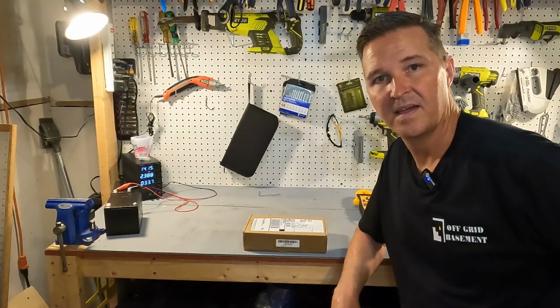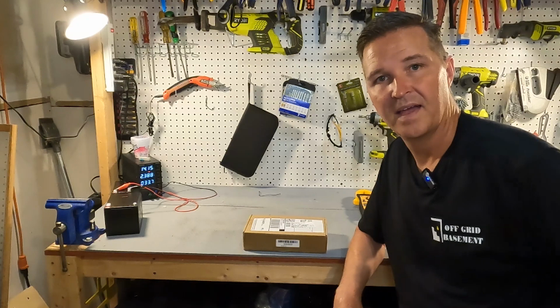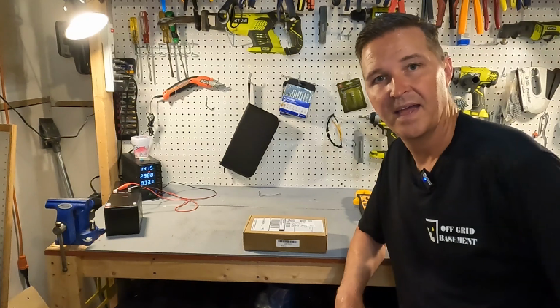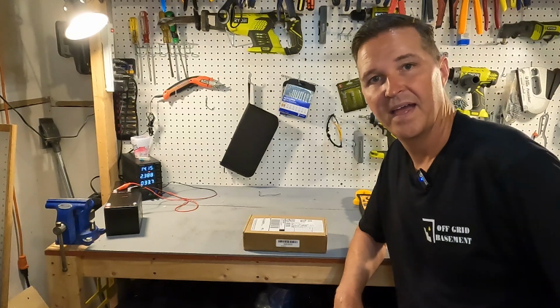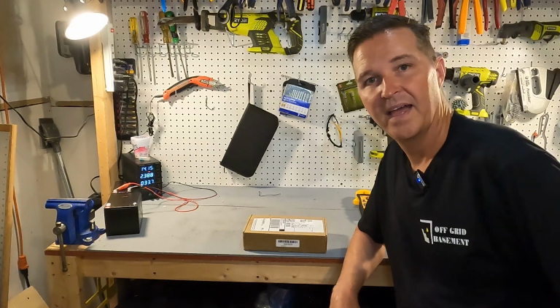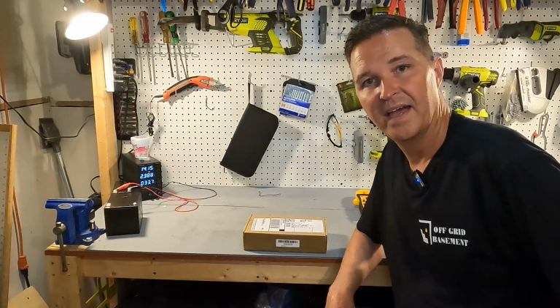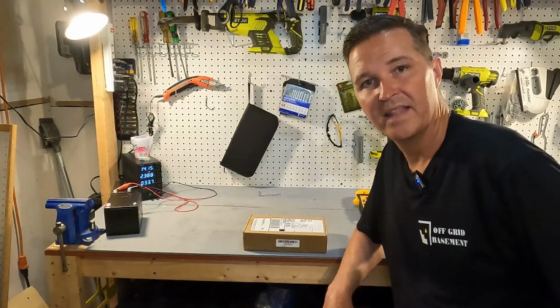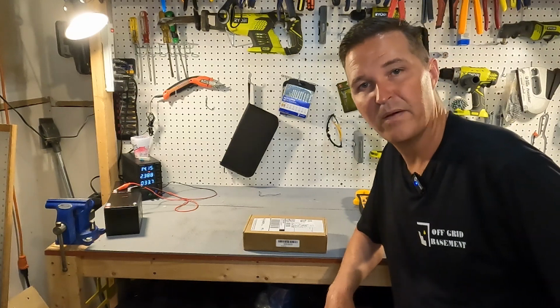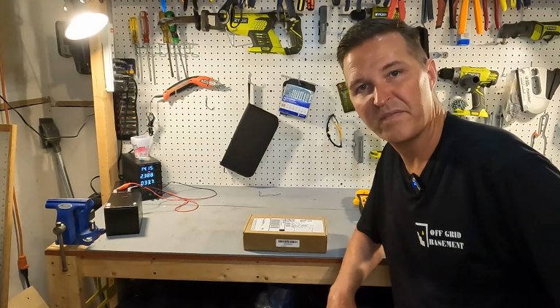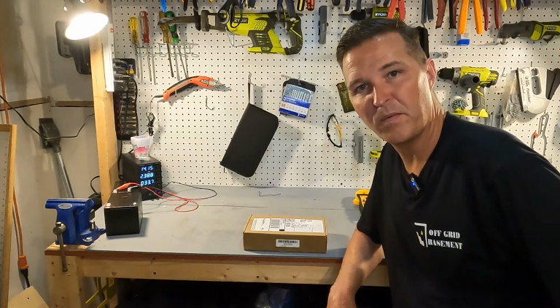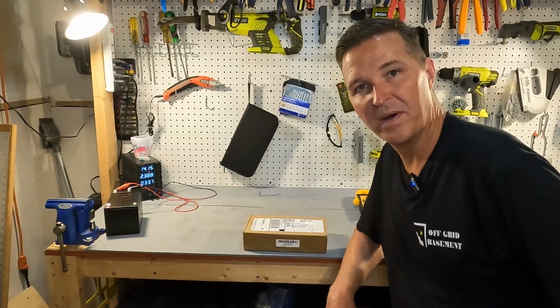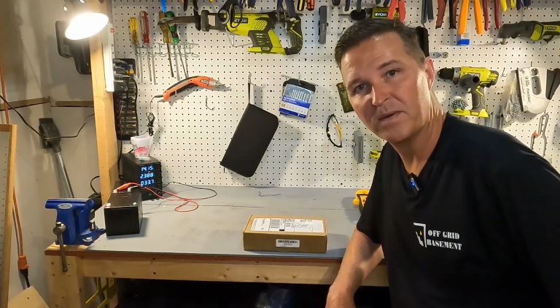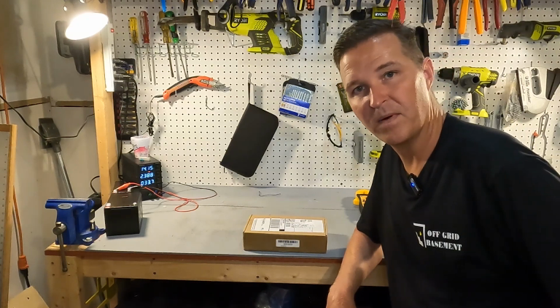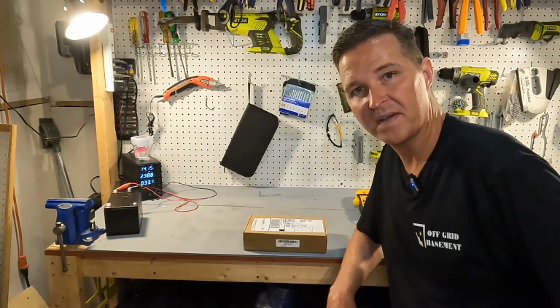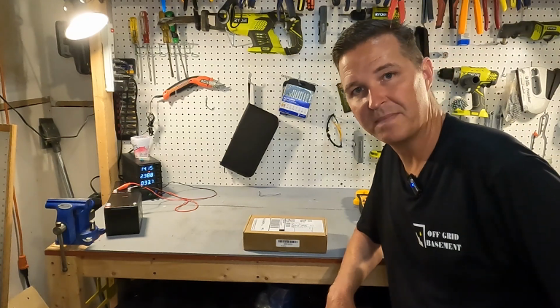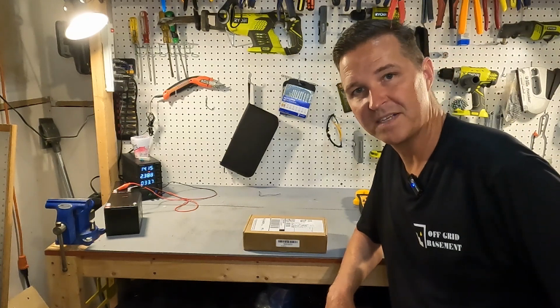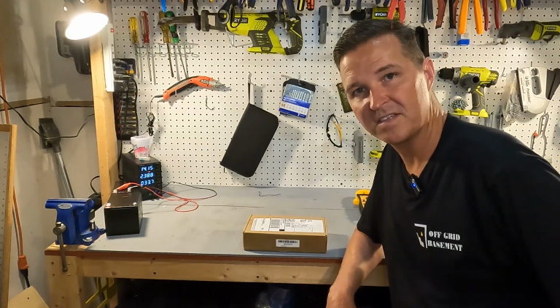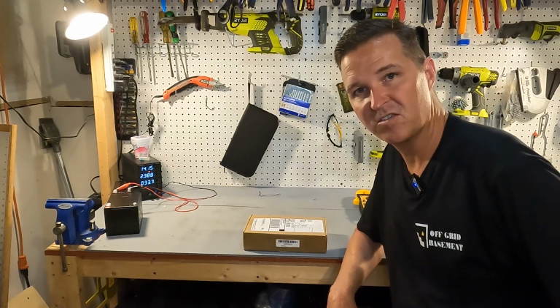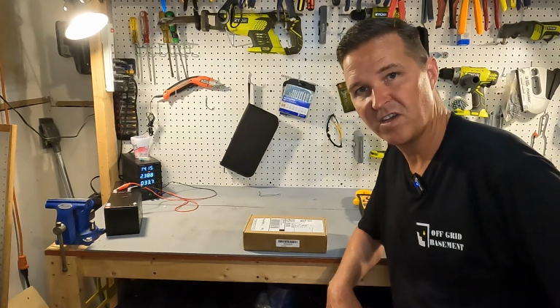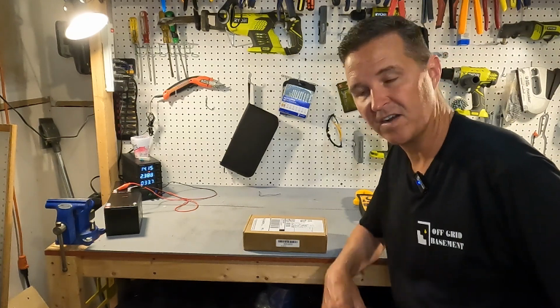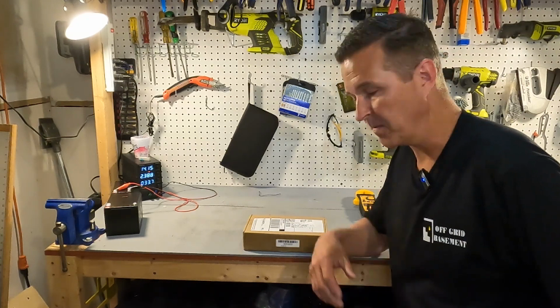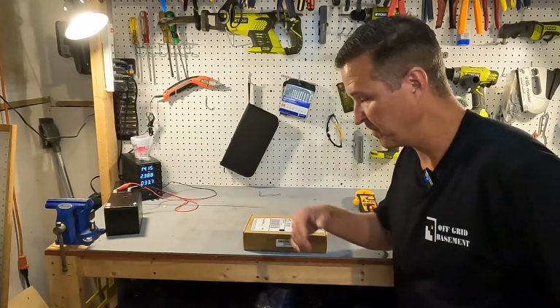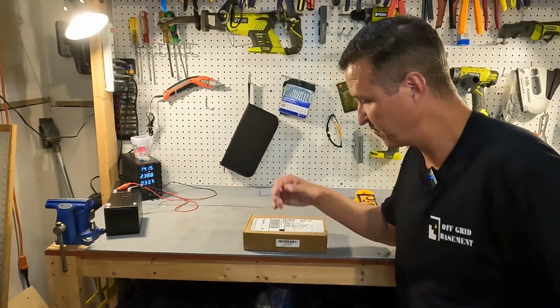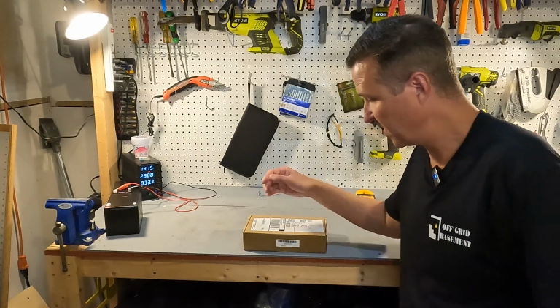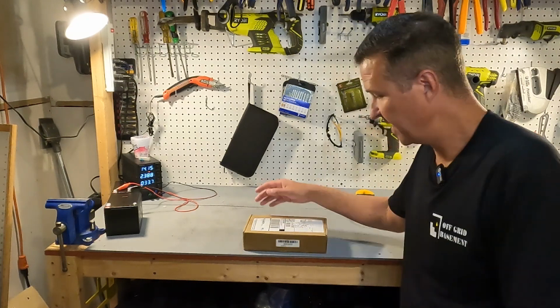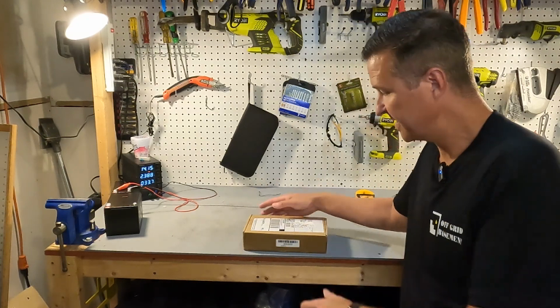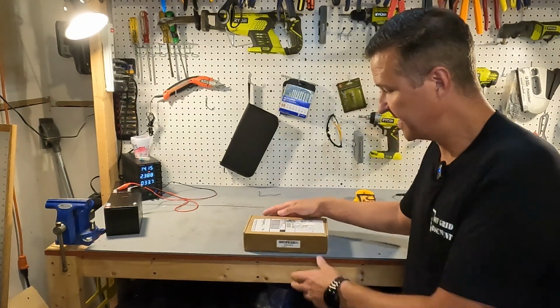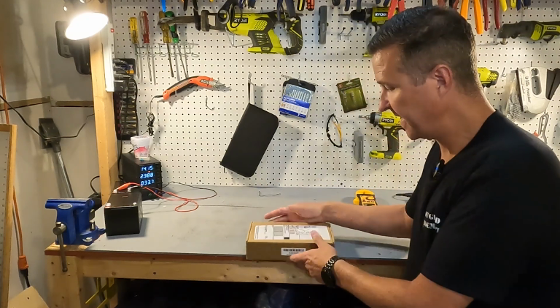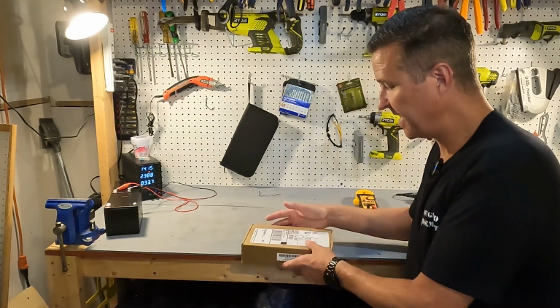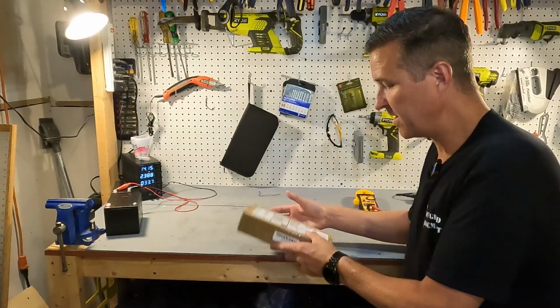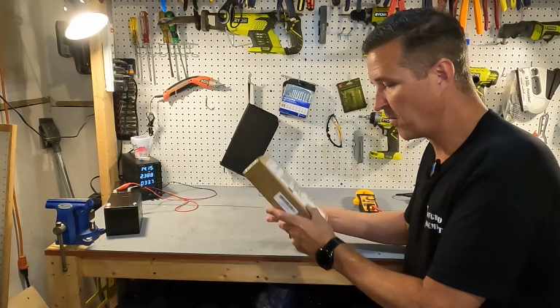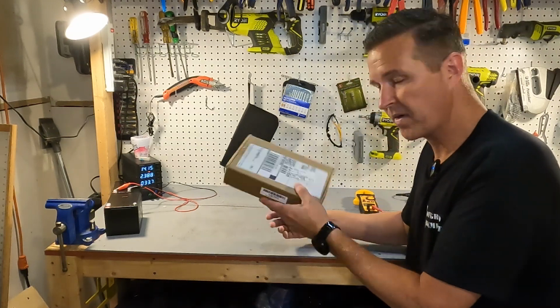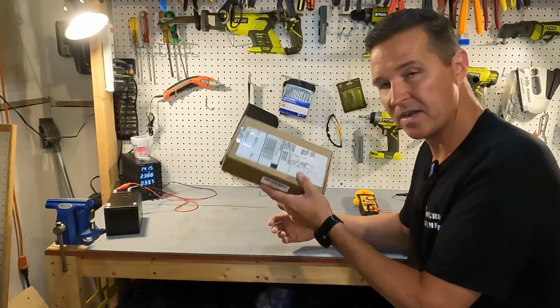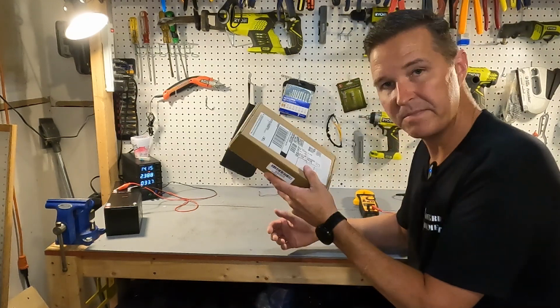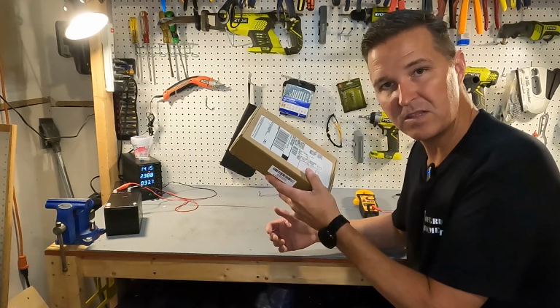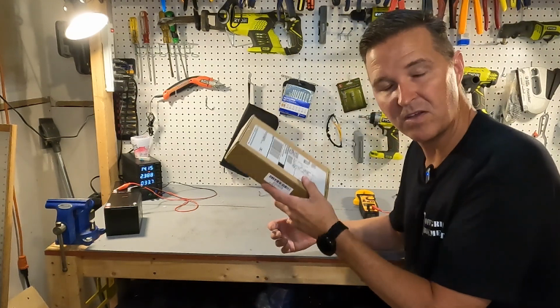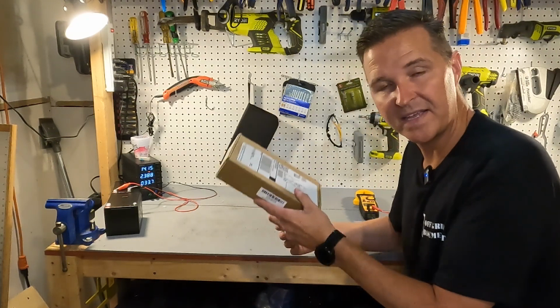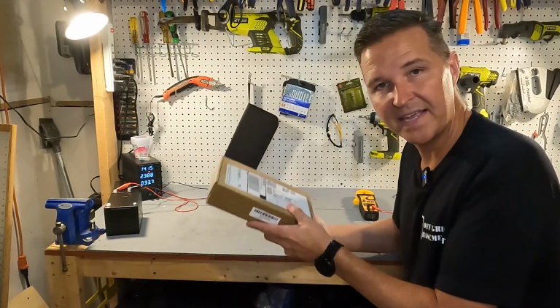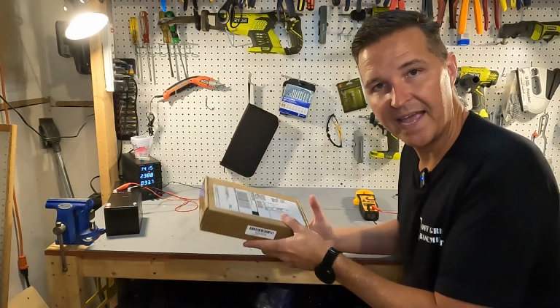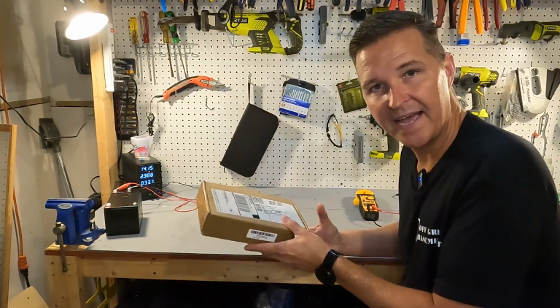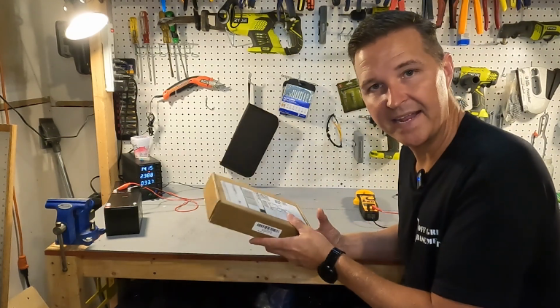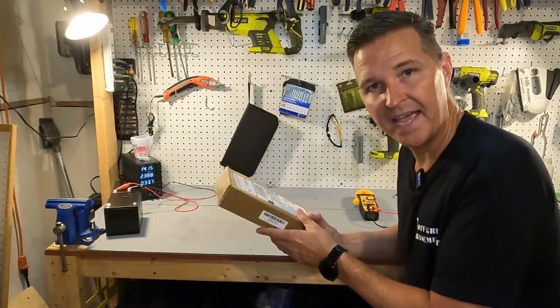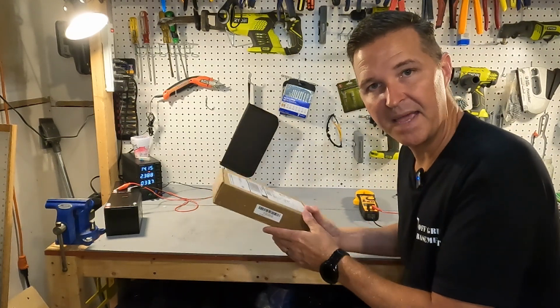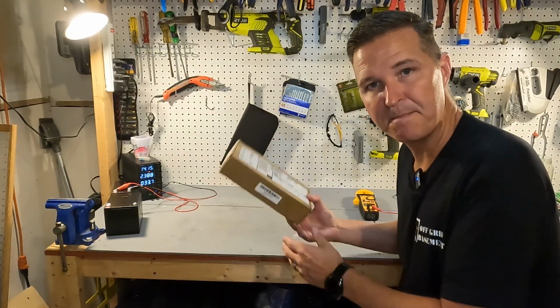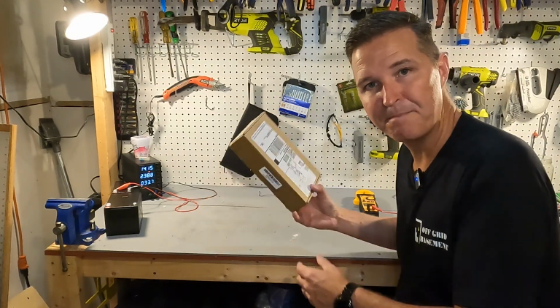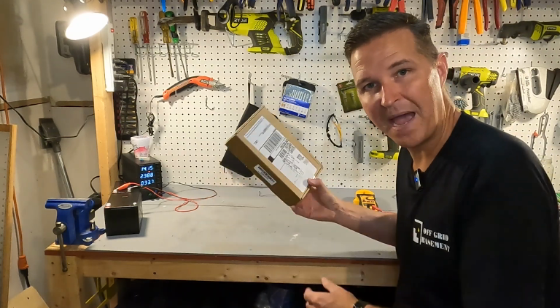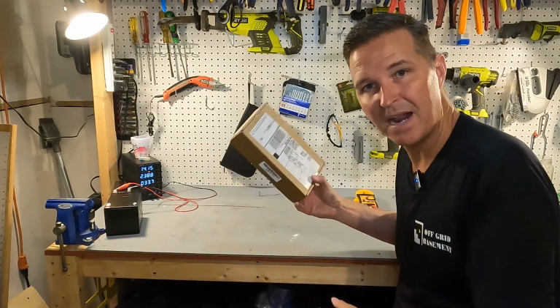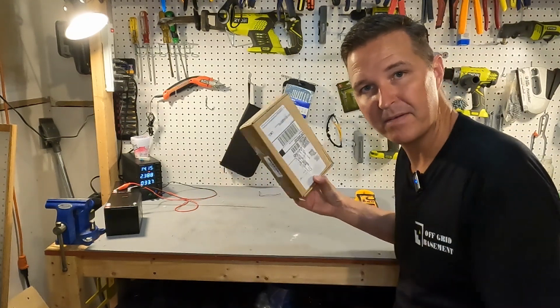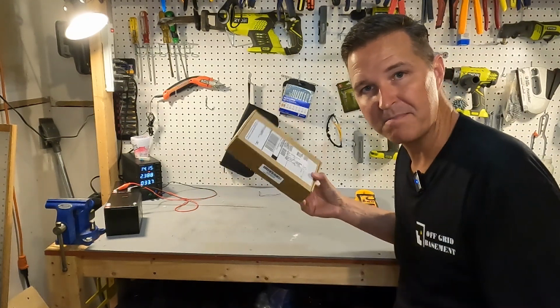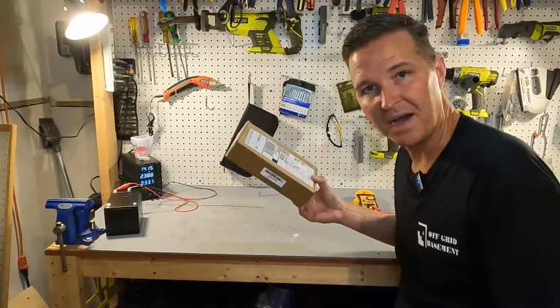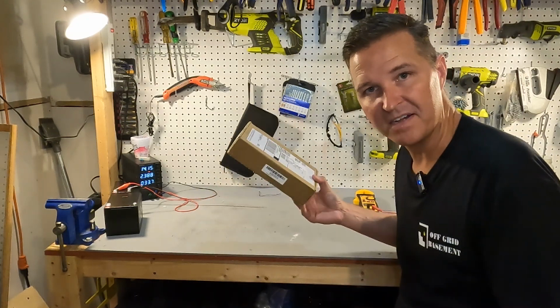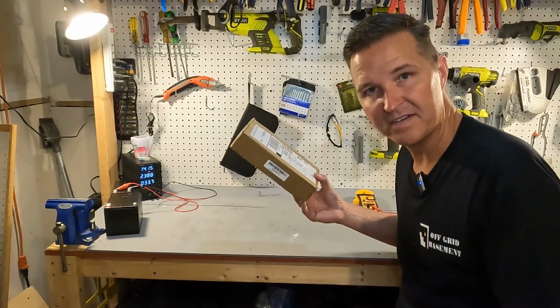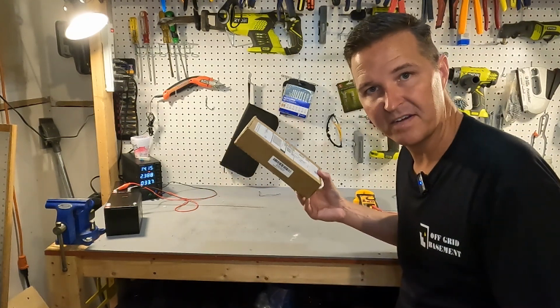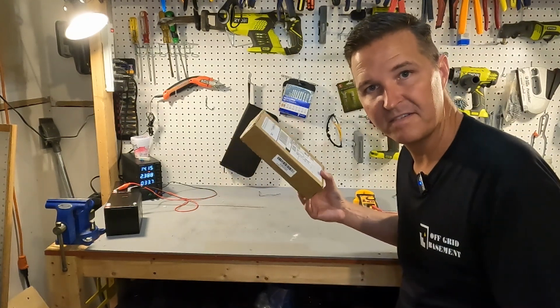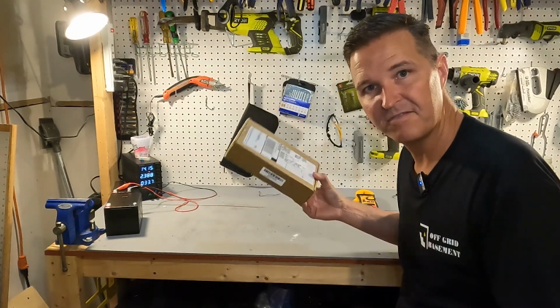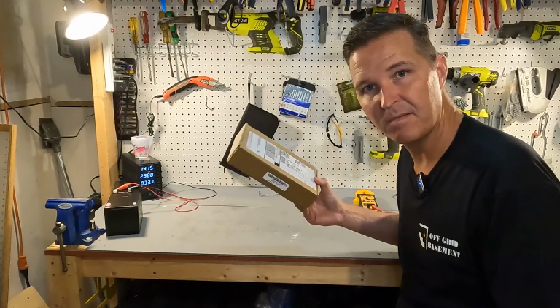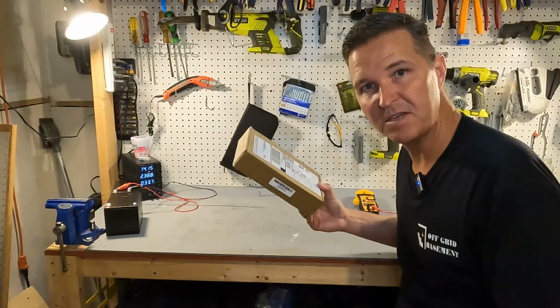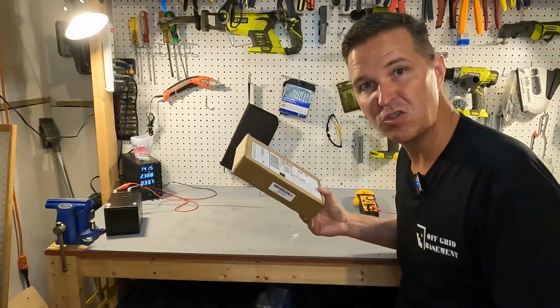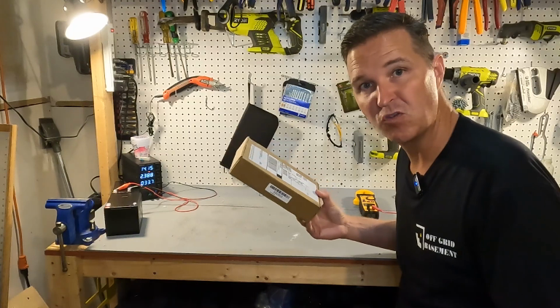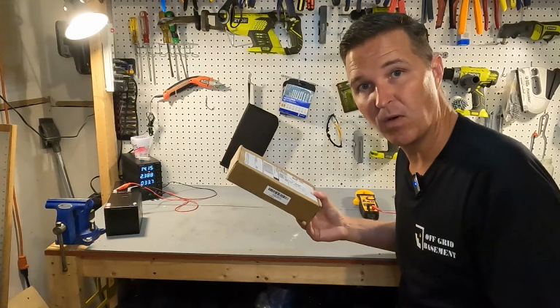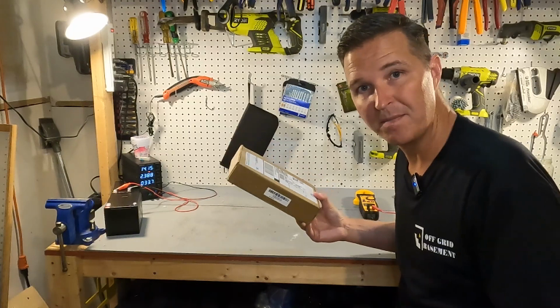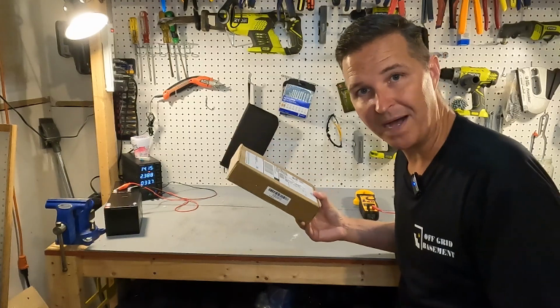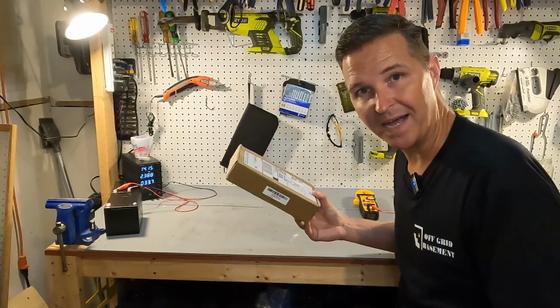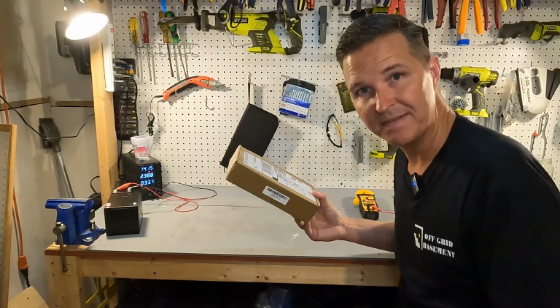Hello everyone and welcome back to the channel. Today we're going to be looking at a battery monitor from EnjoyBot.